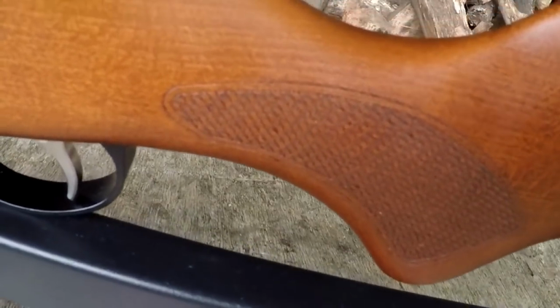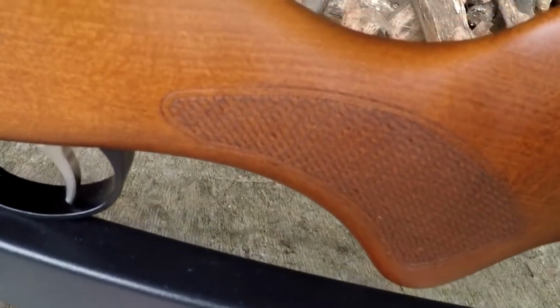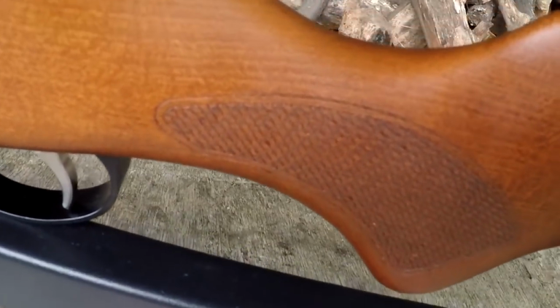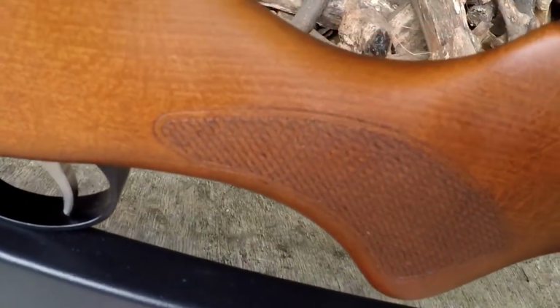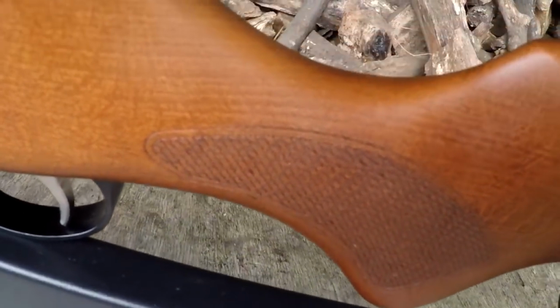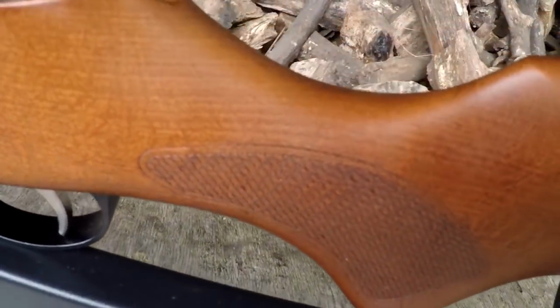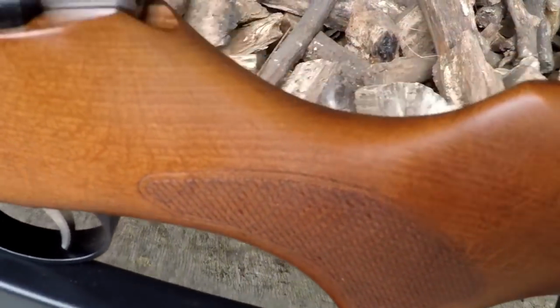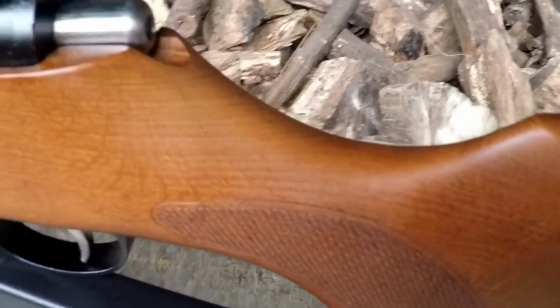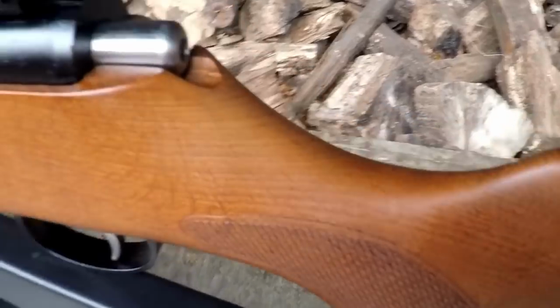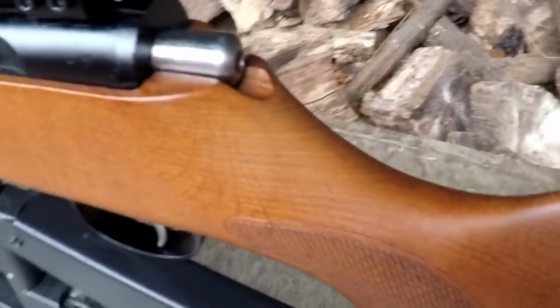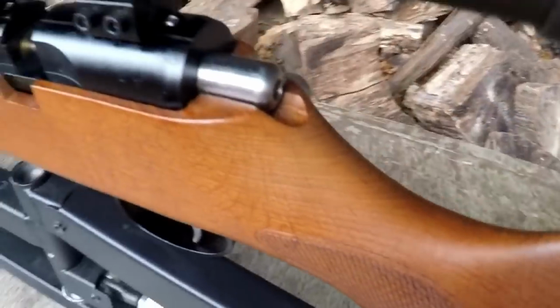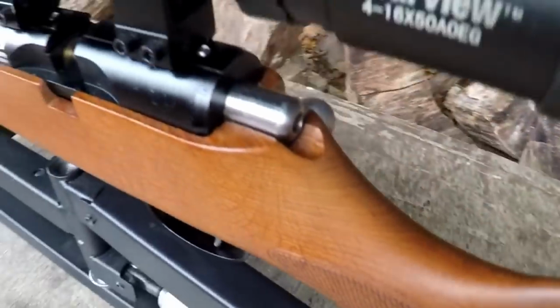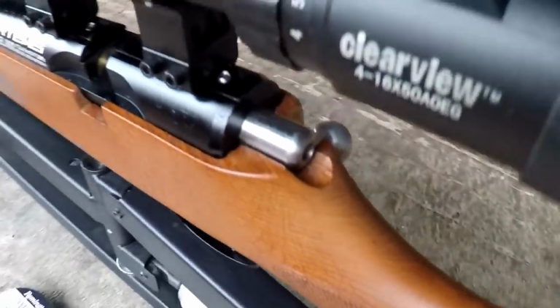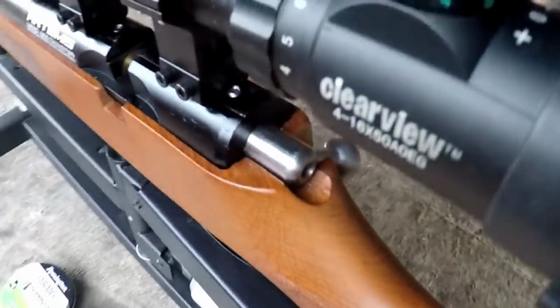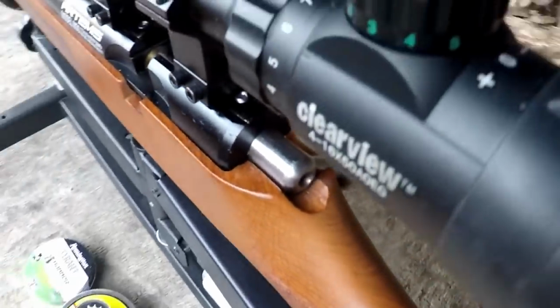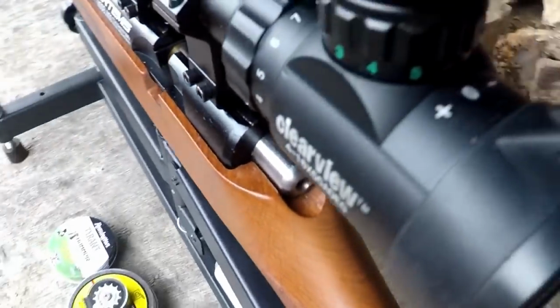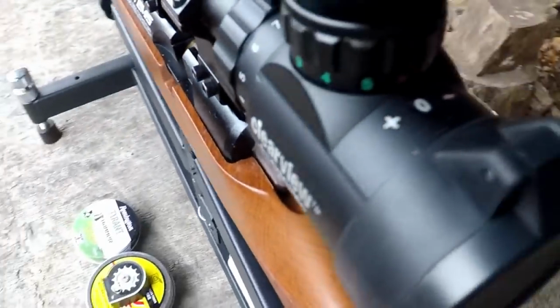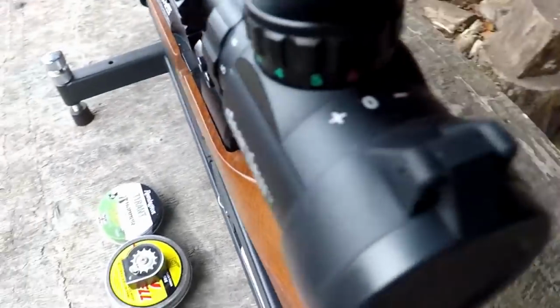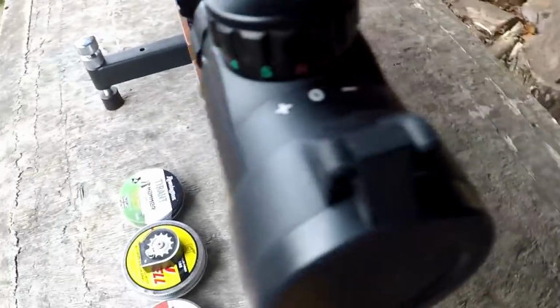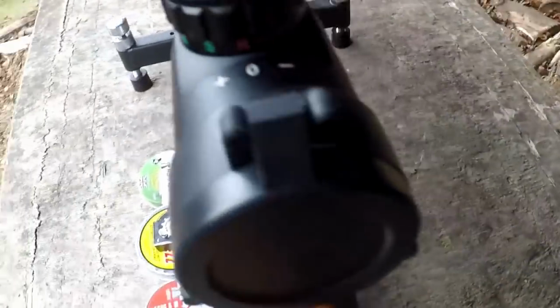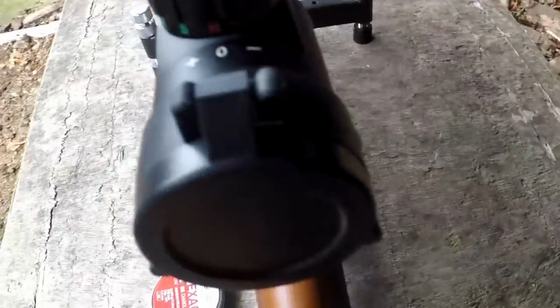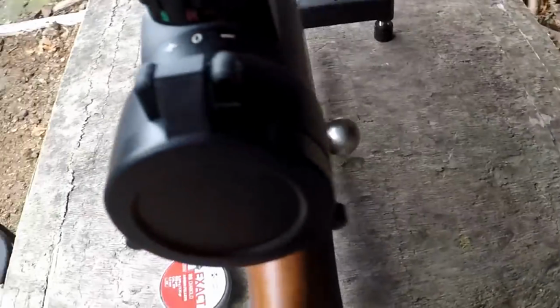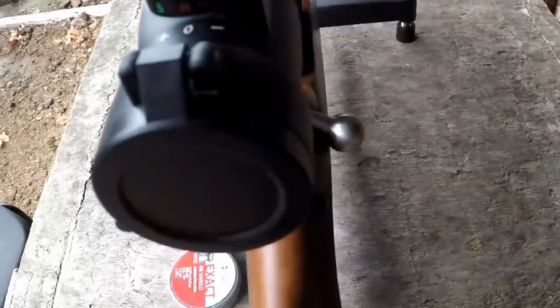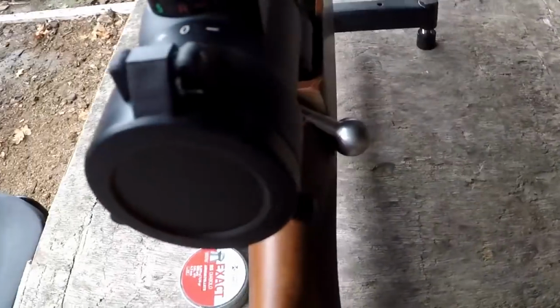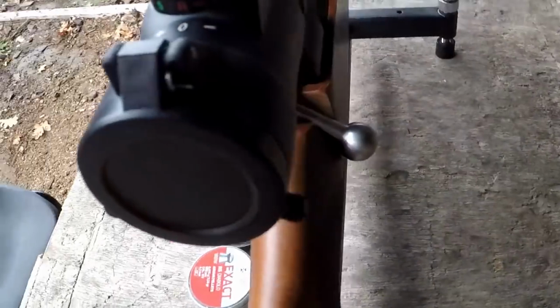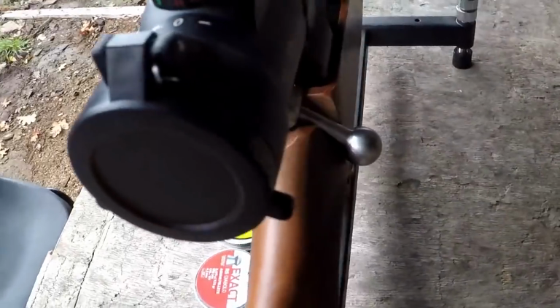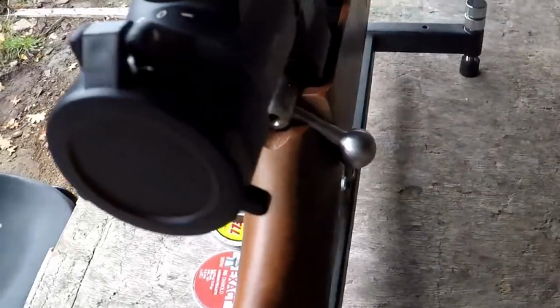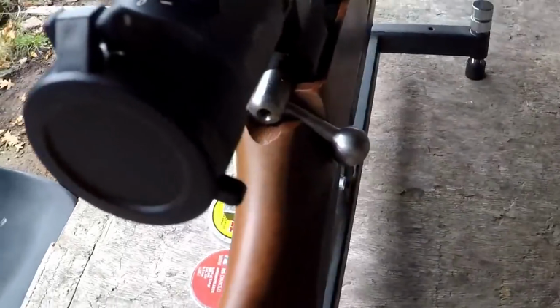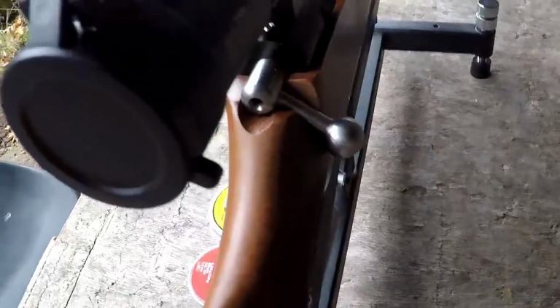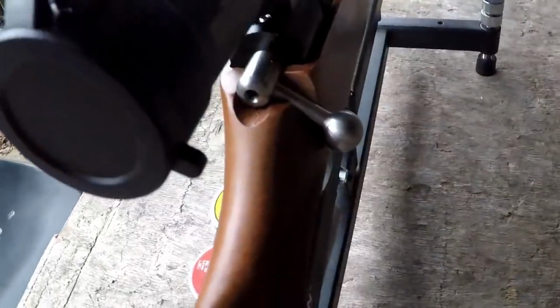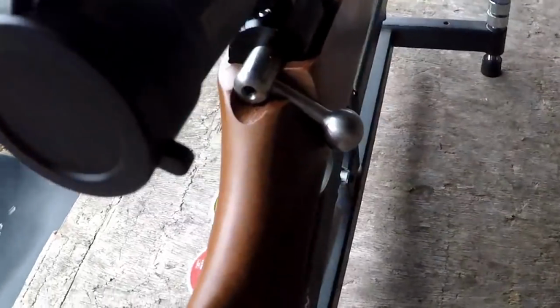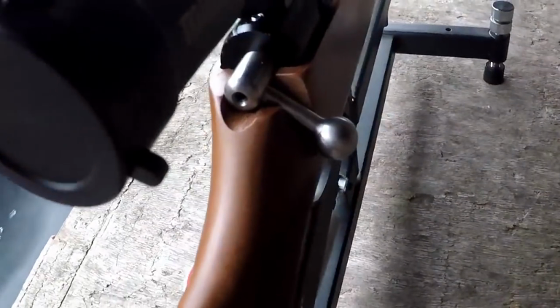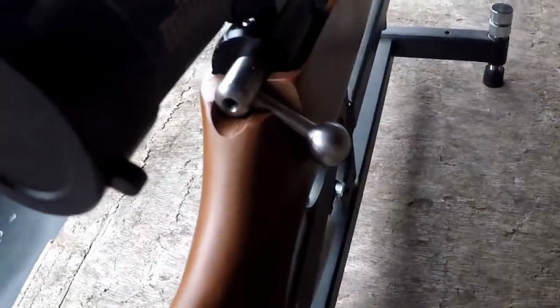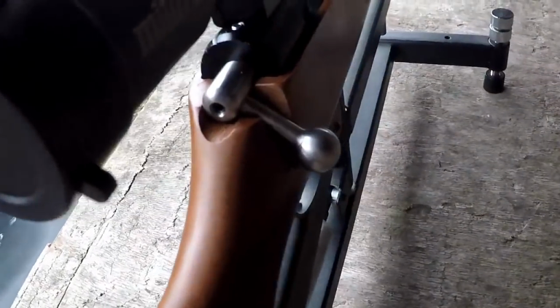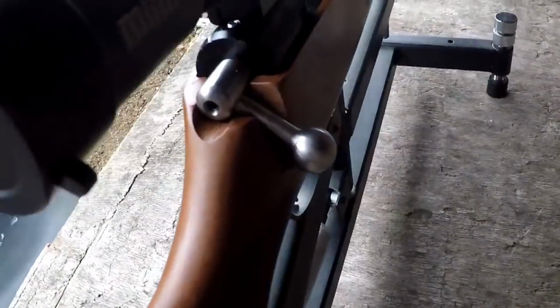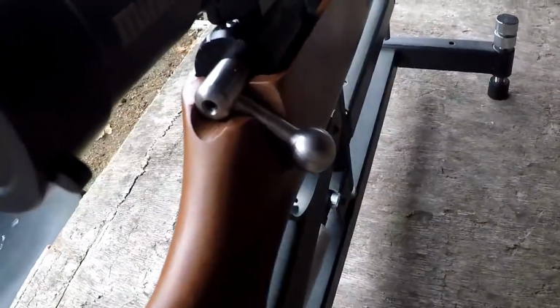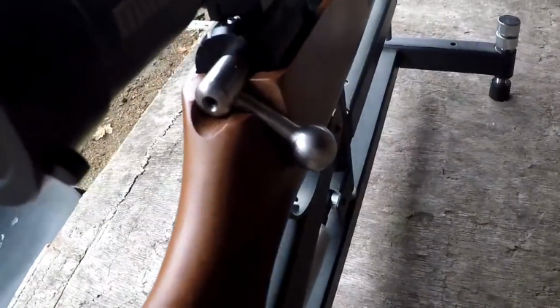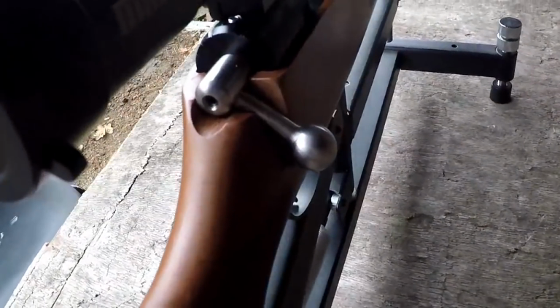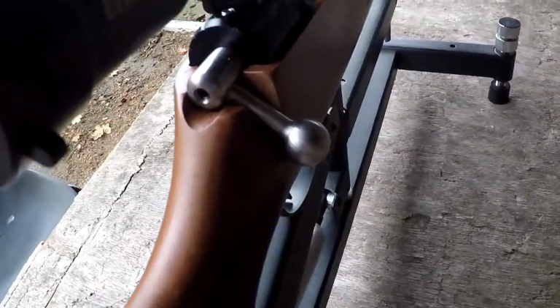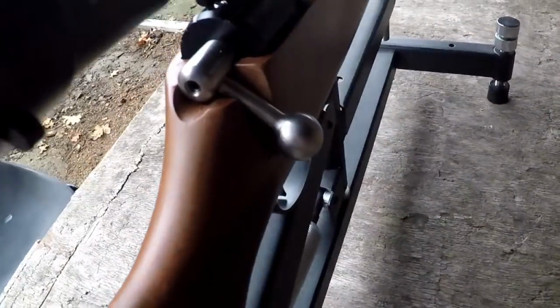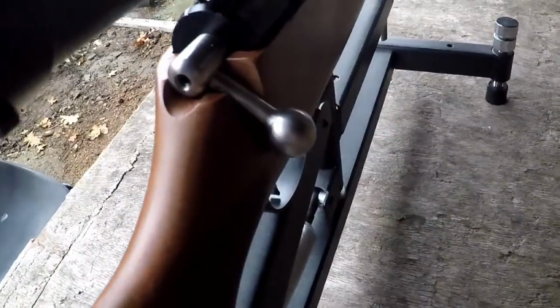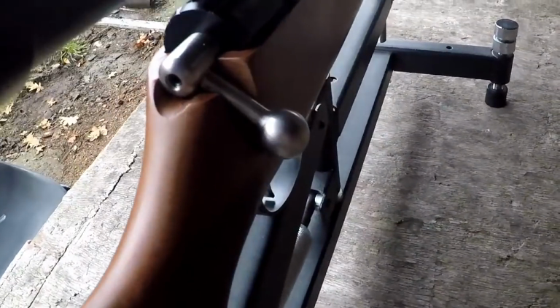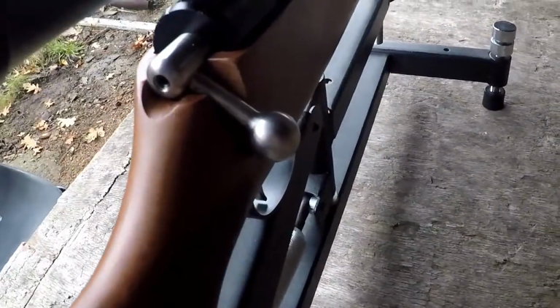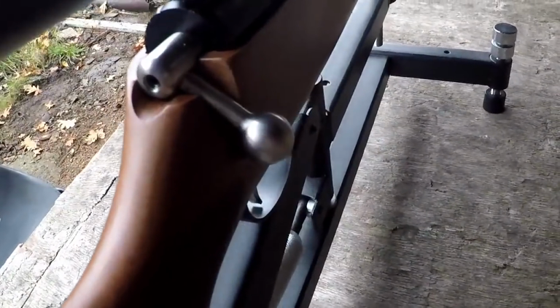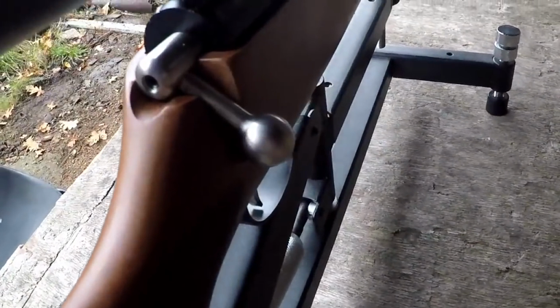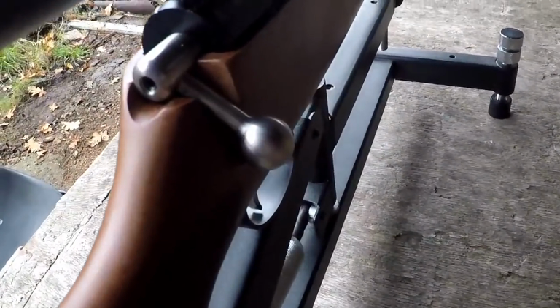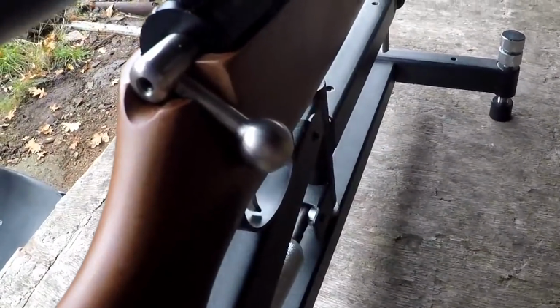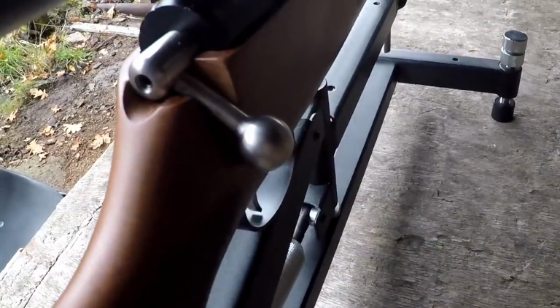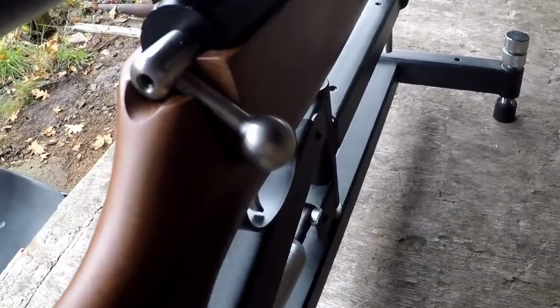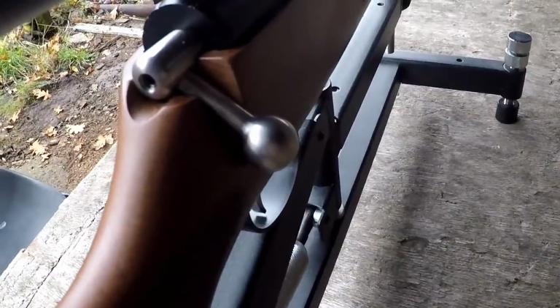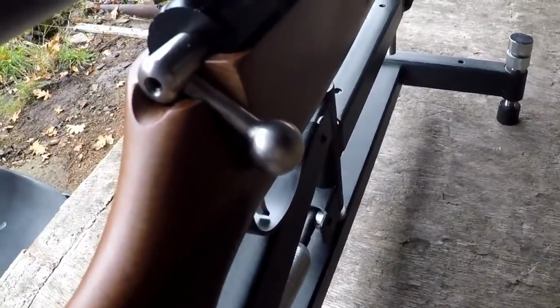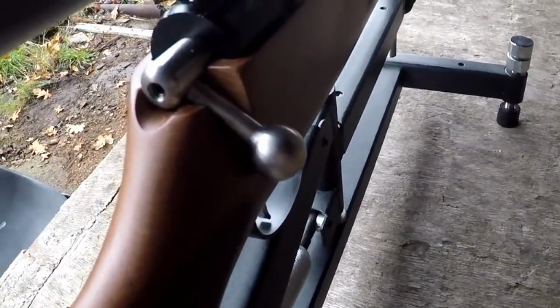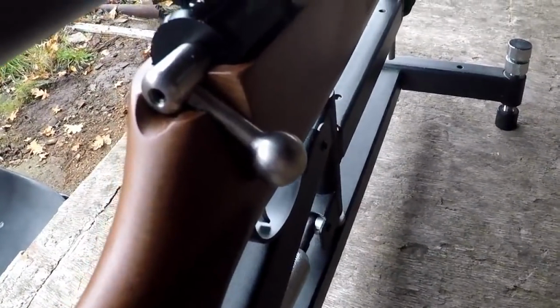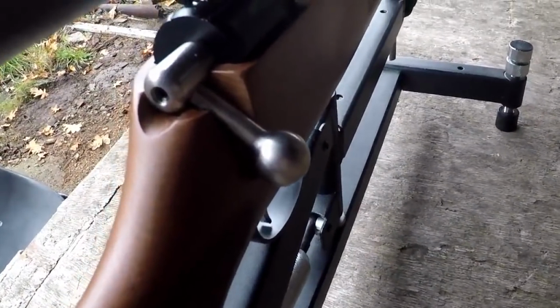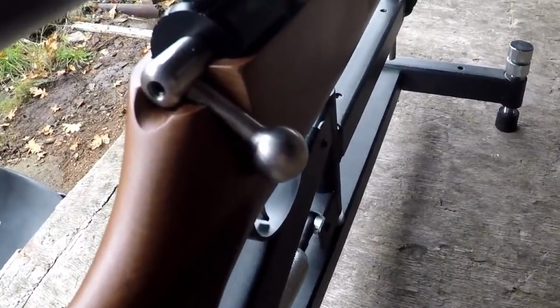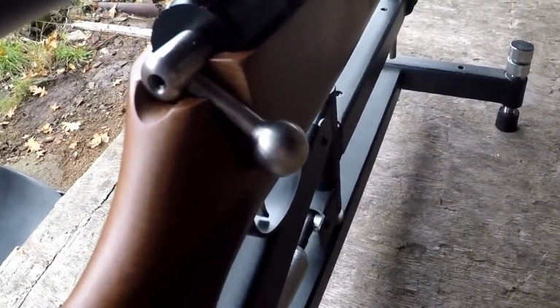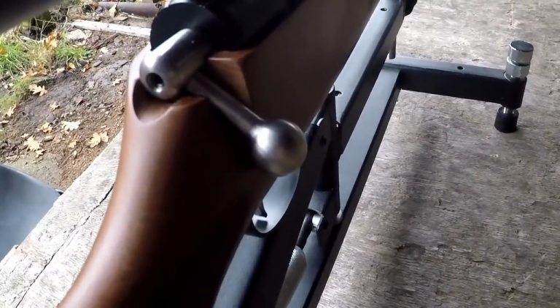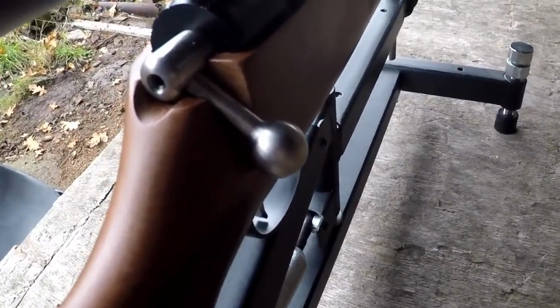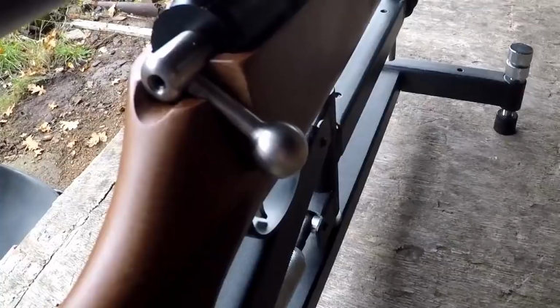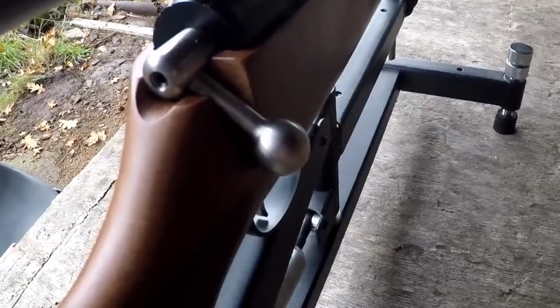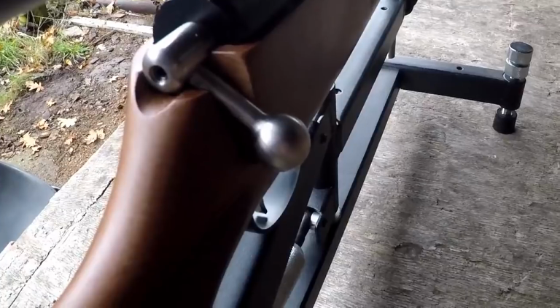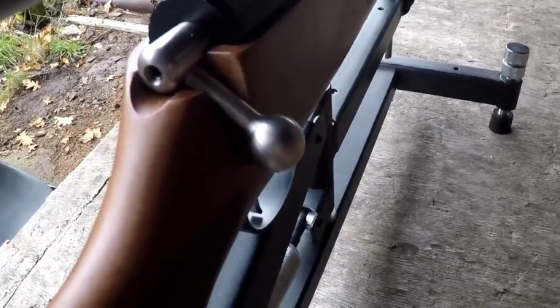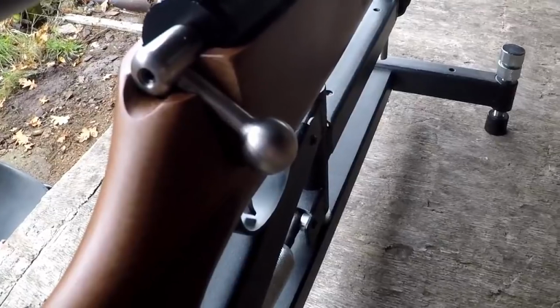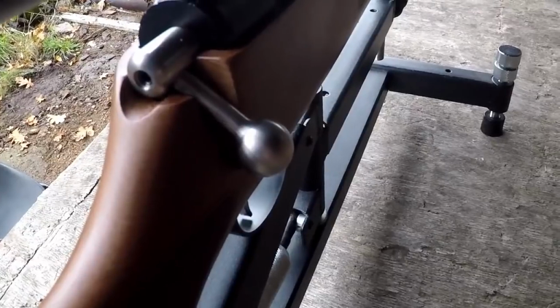On the other side, this is a right-handed model and does come with a nicely figured oversized bolt.